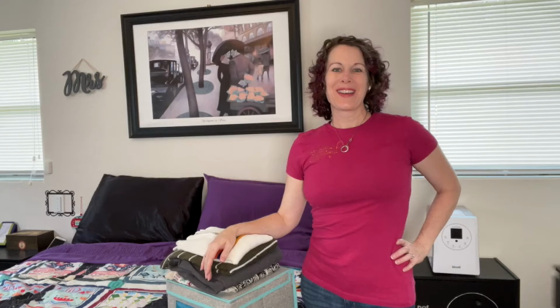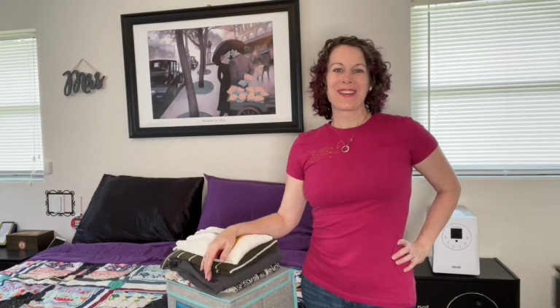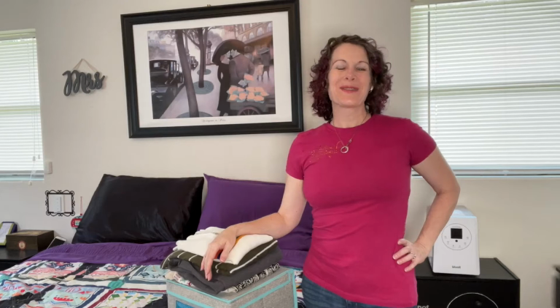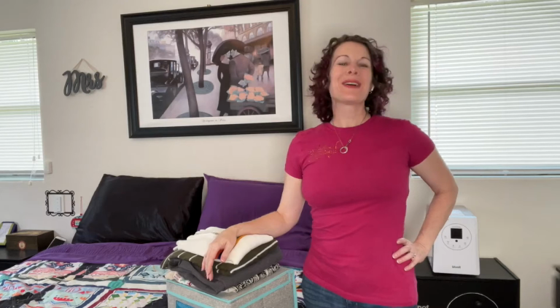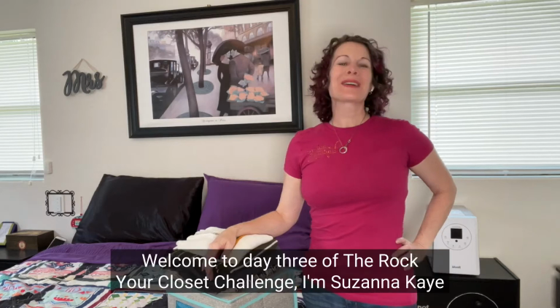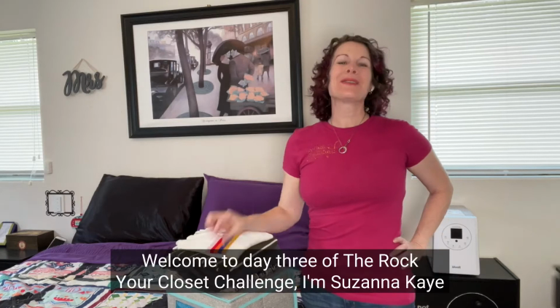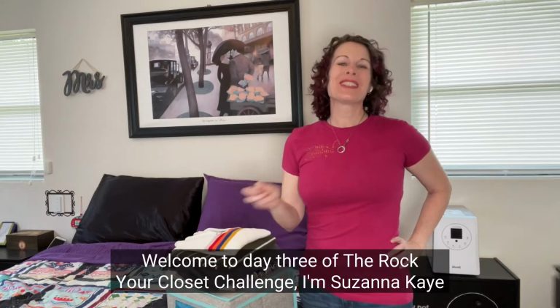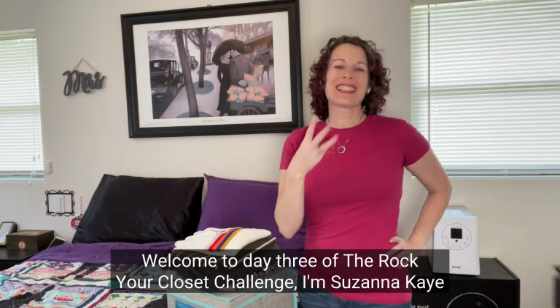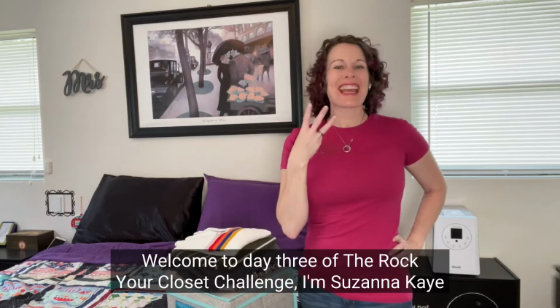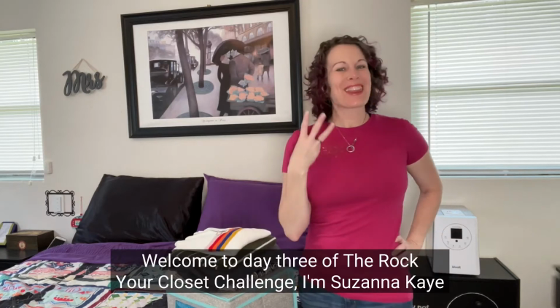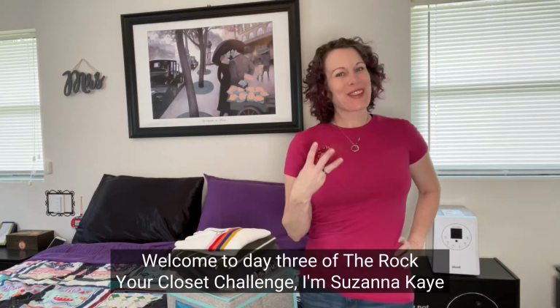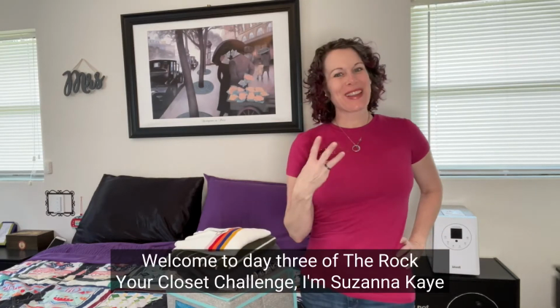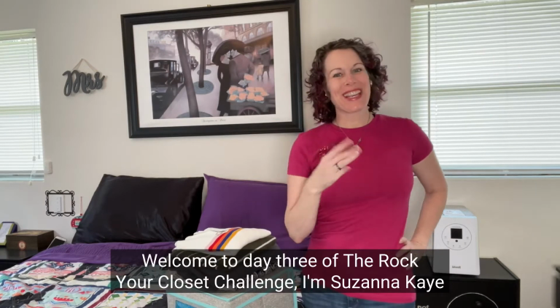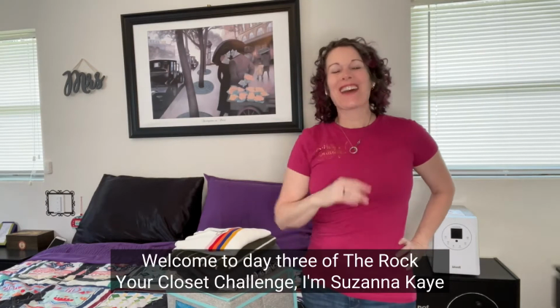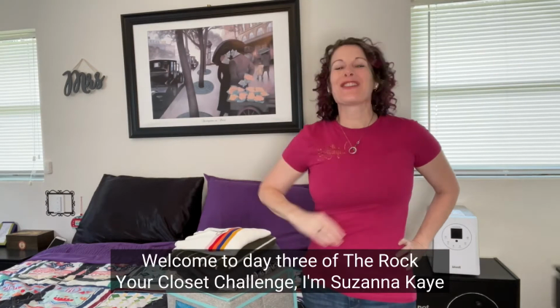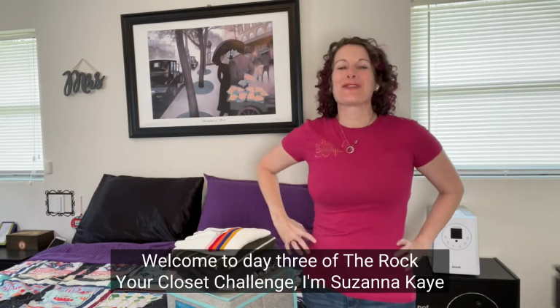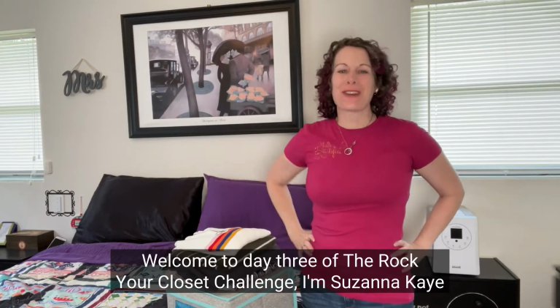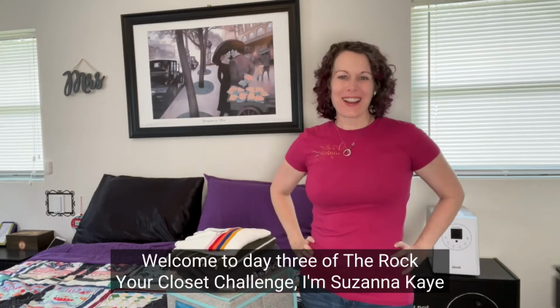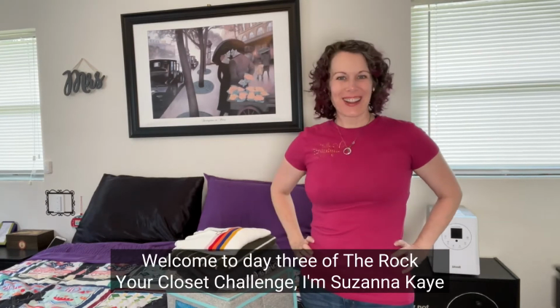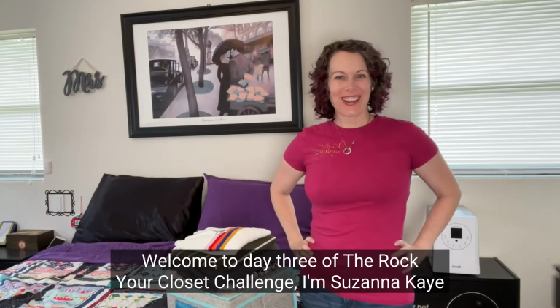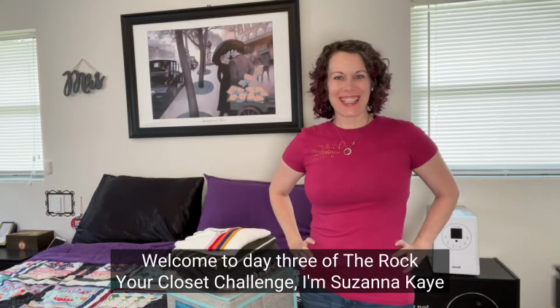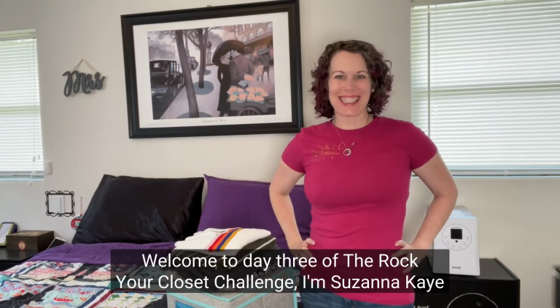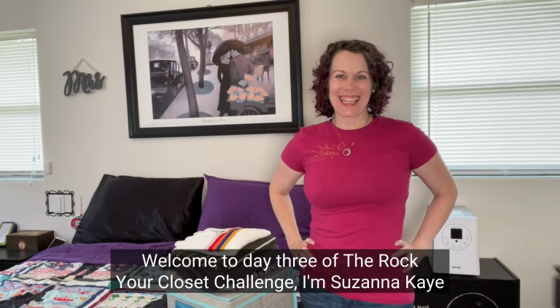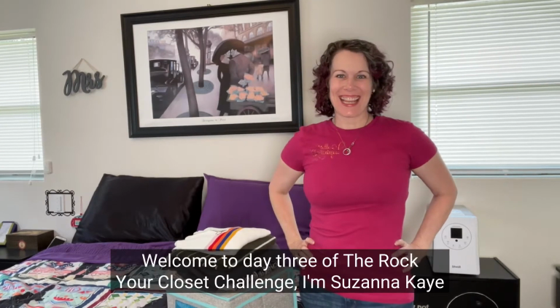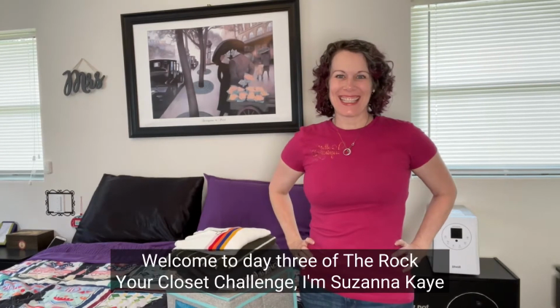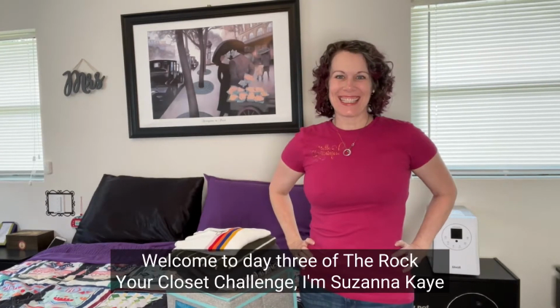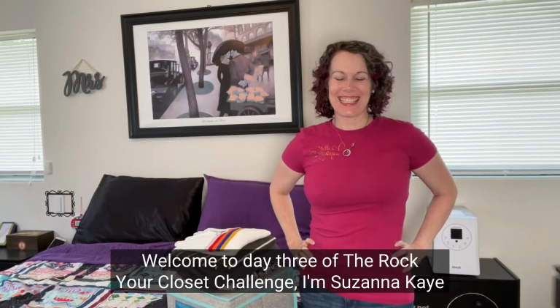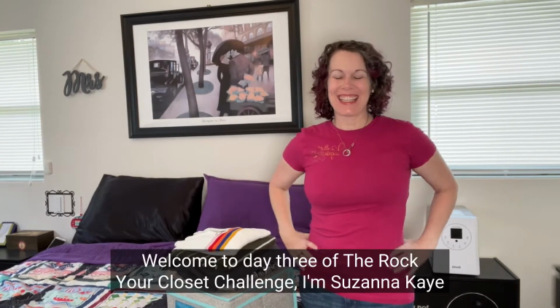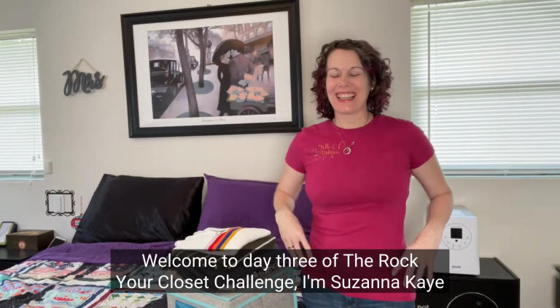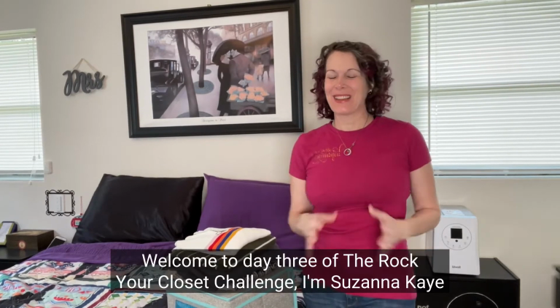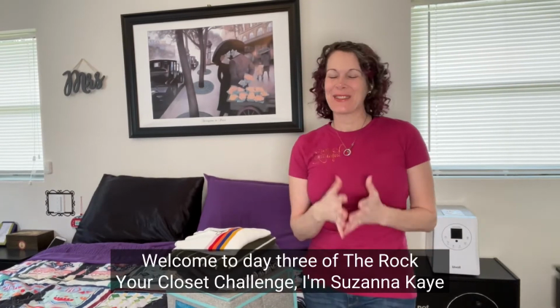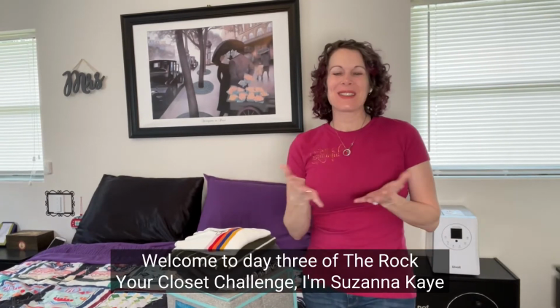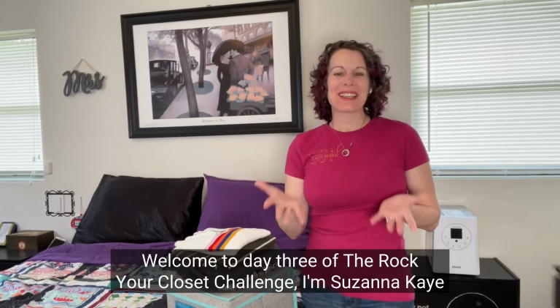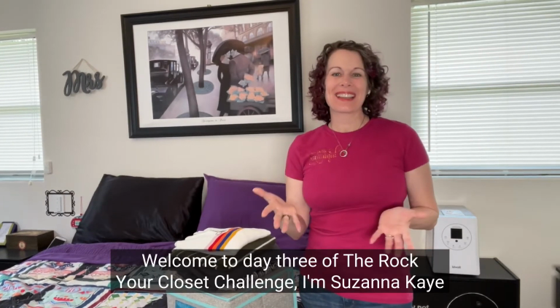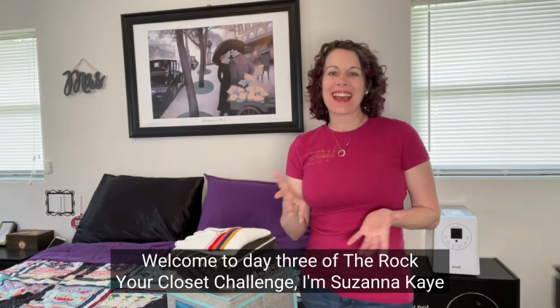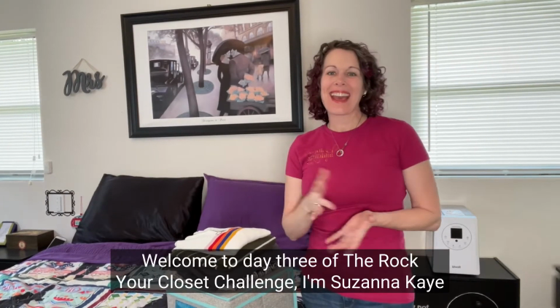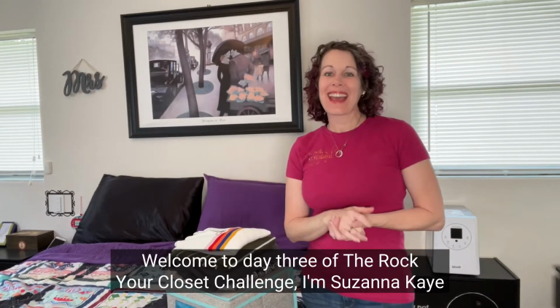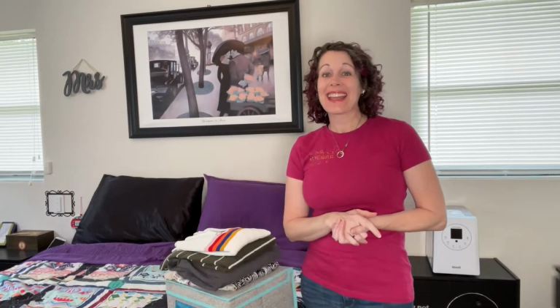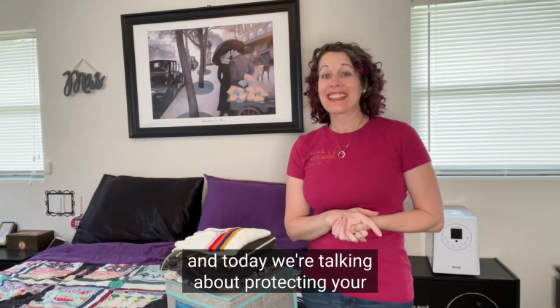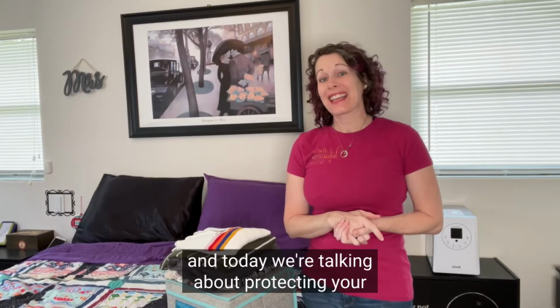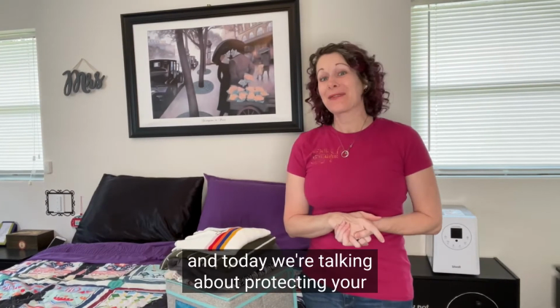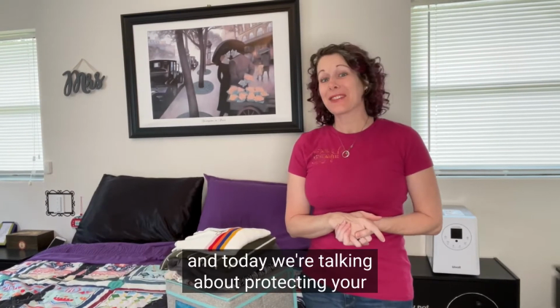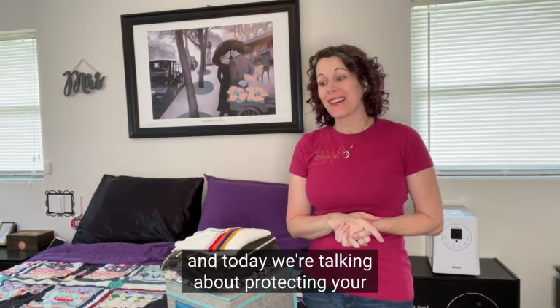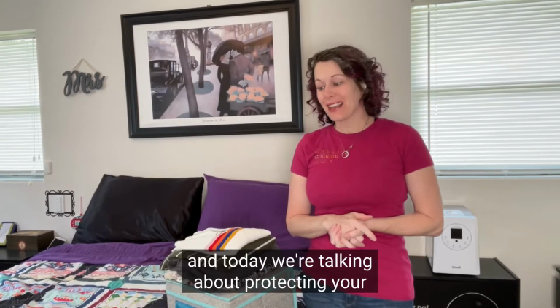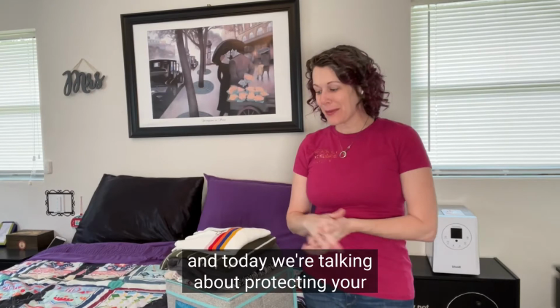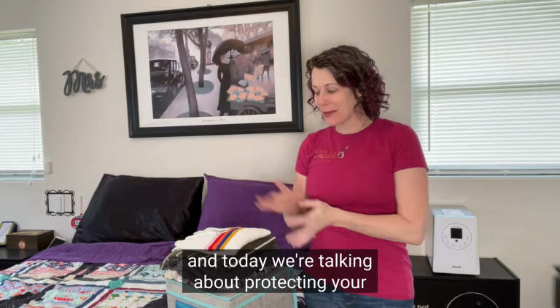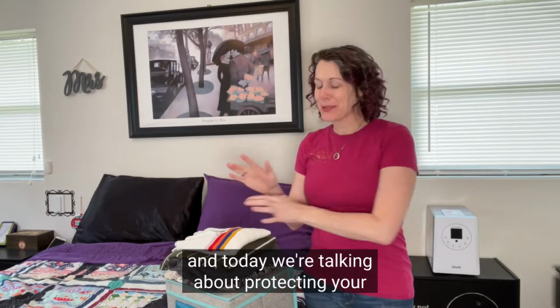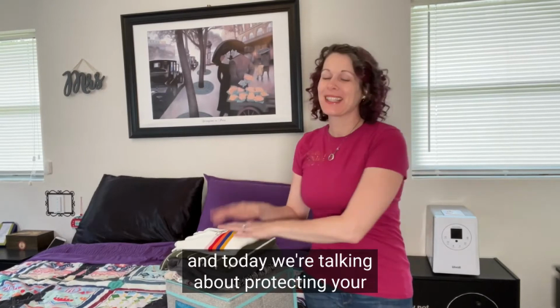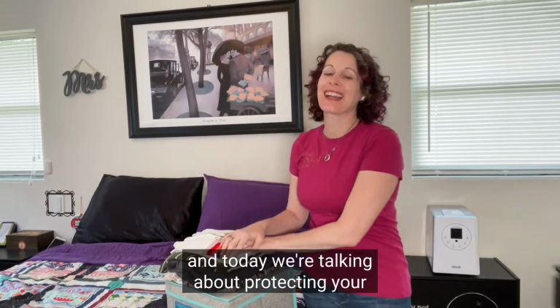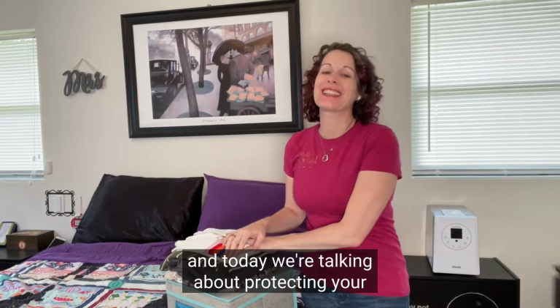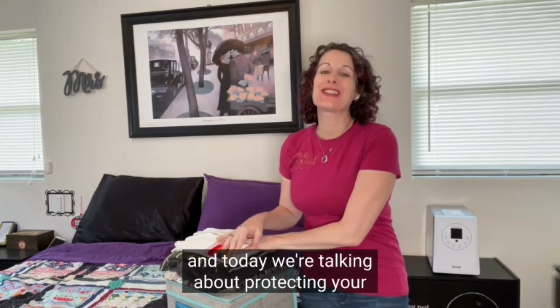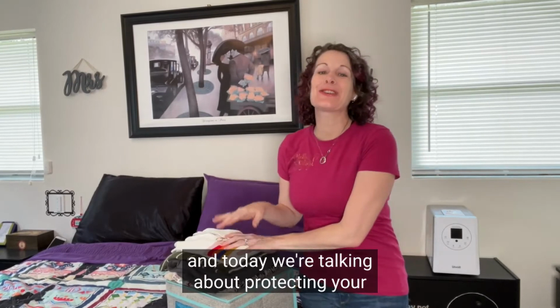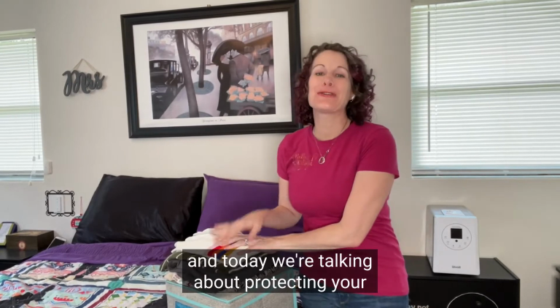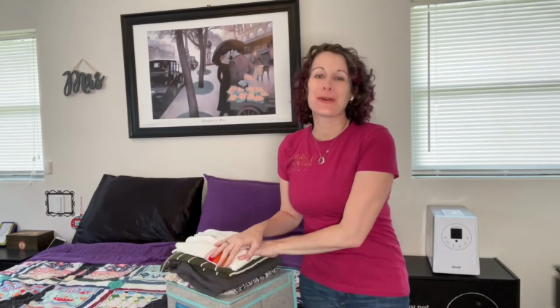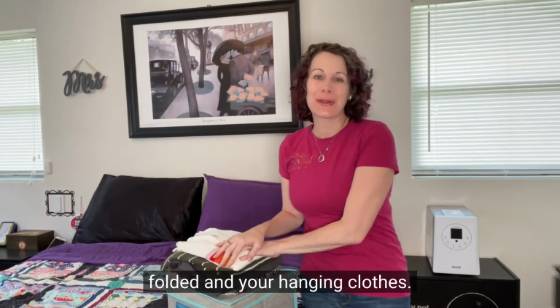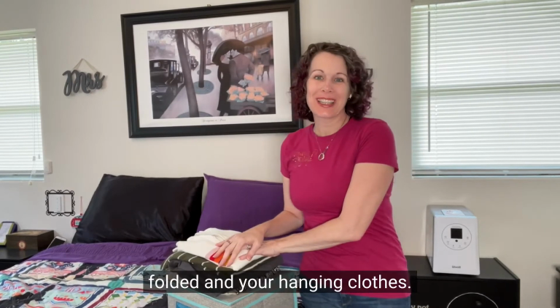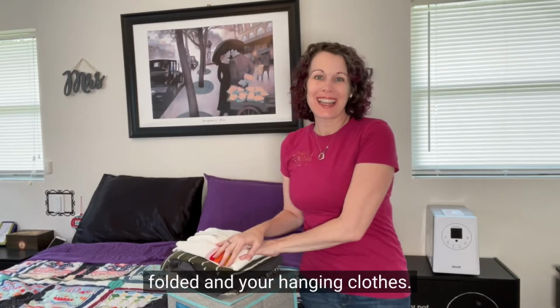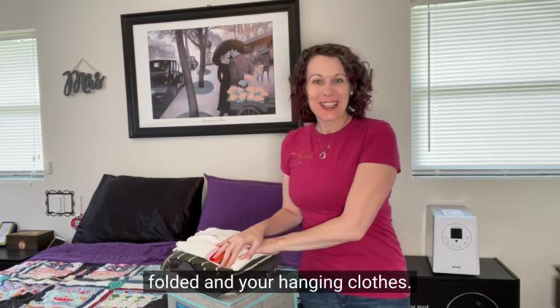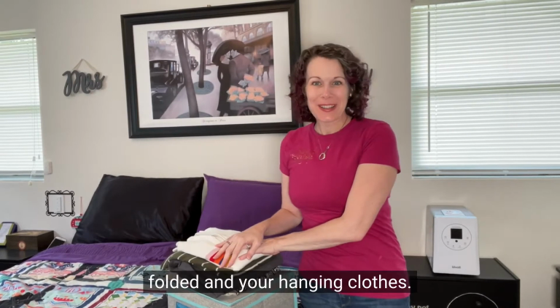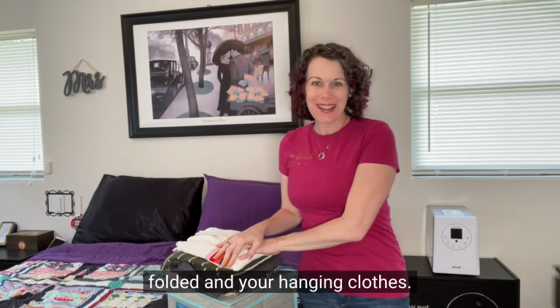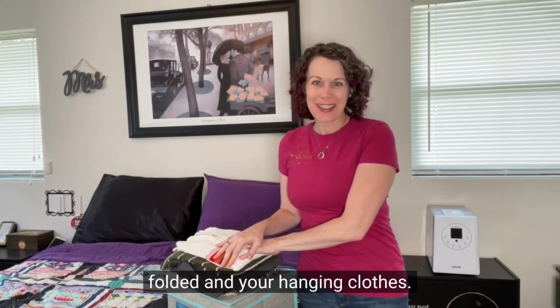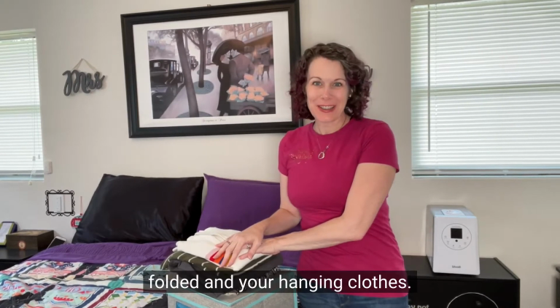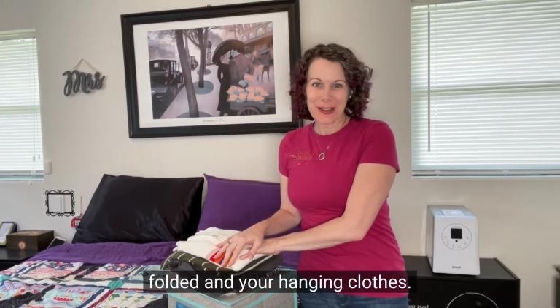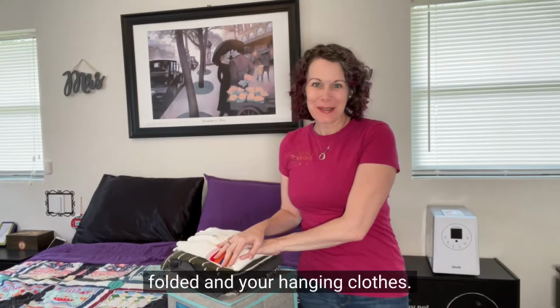Welcome to day three of the Rock Your Closet Challenge. I'm Susanna Kay, and today we're talking about protecting your folded and your hanging clothes.